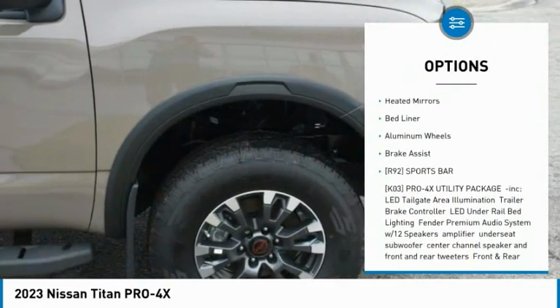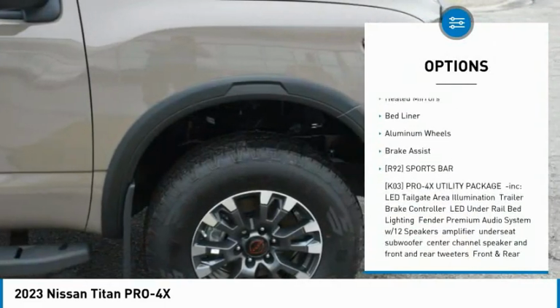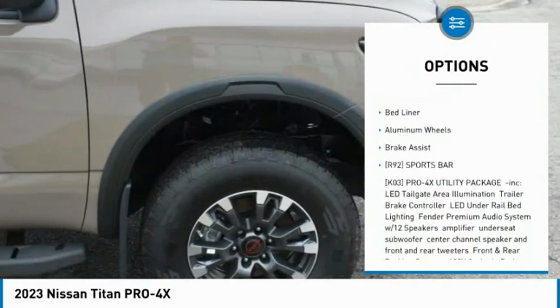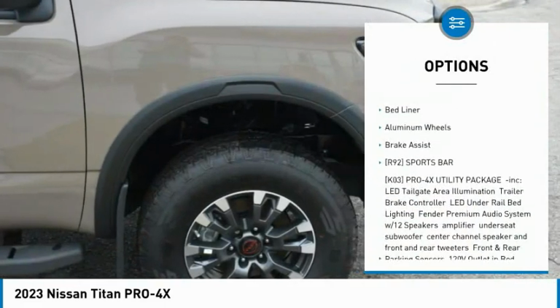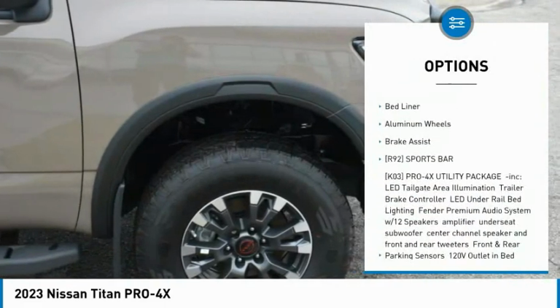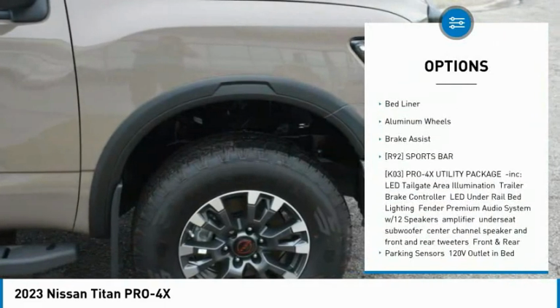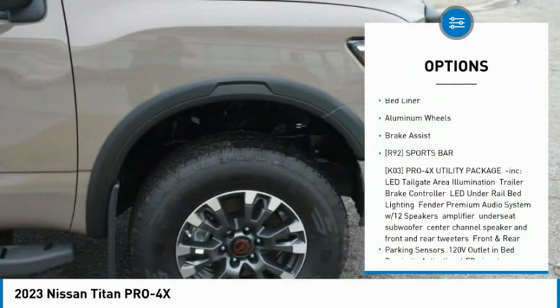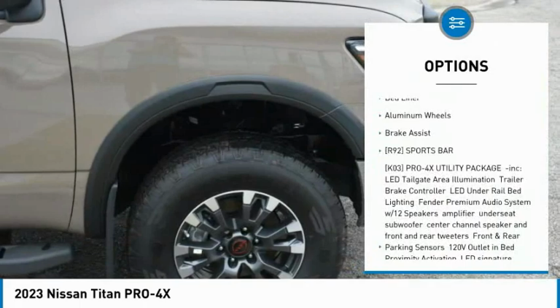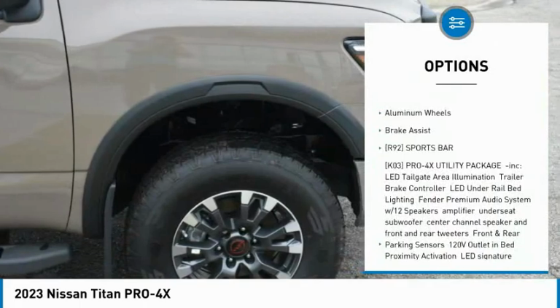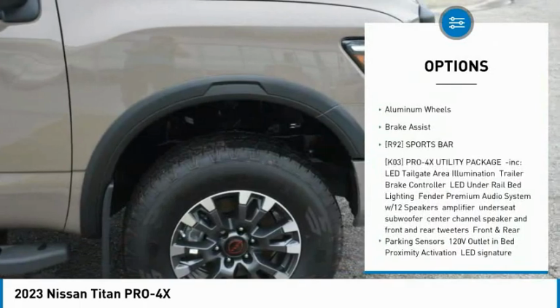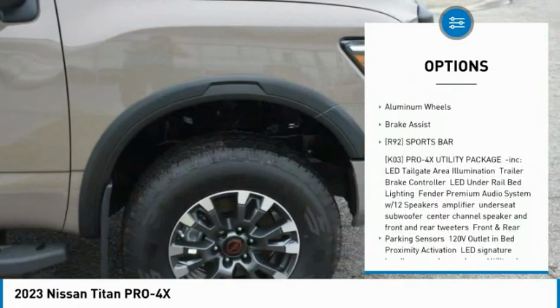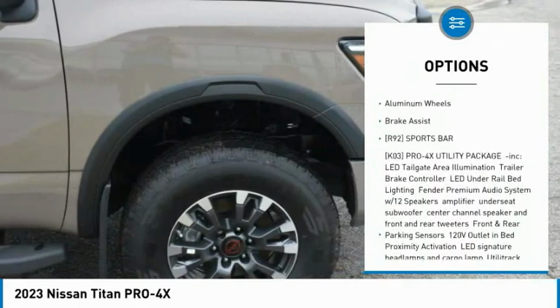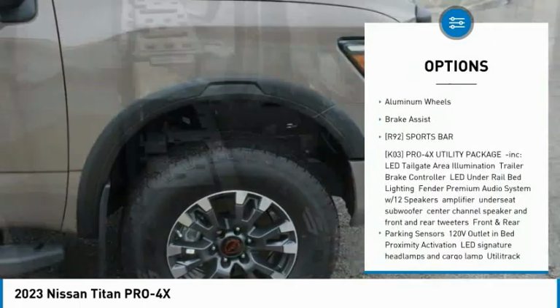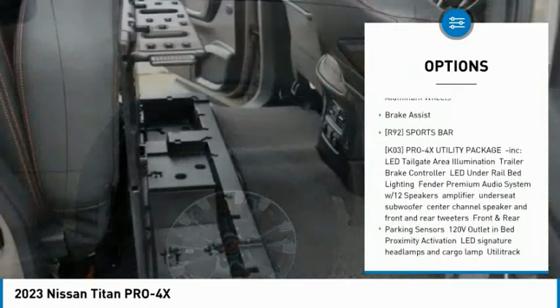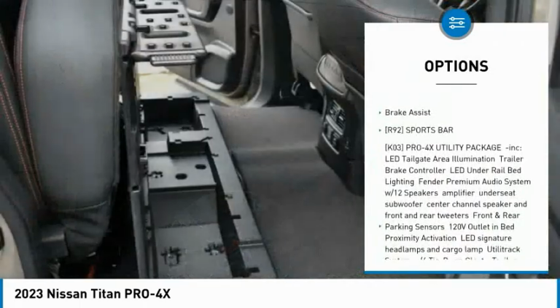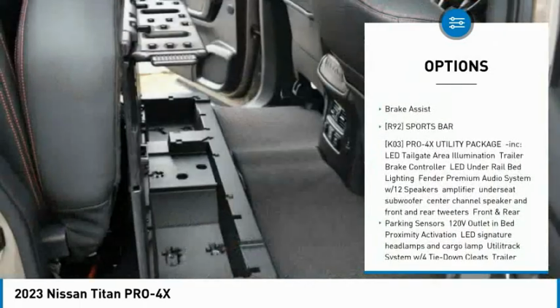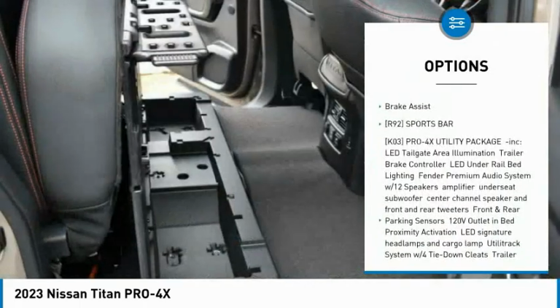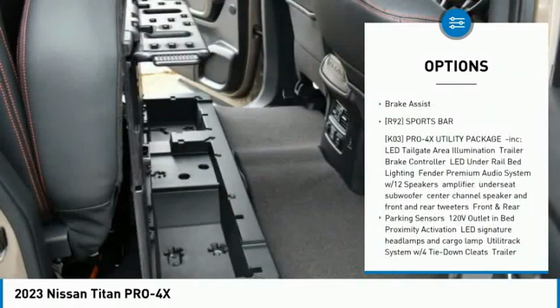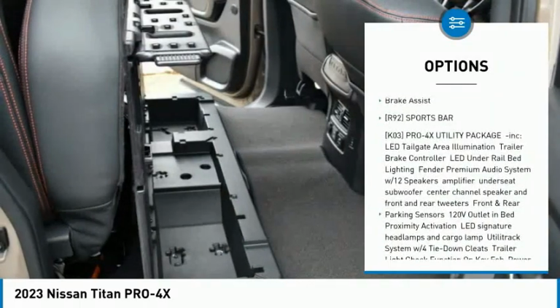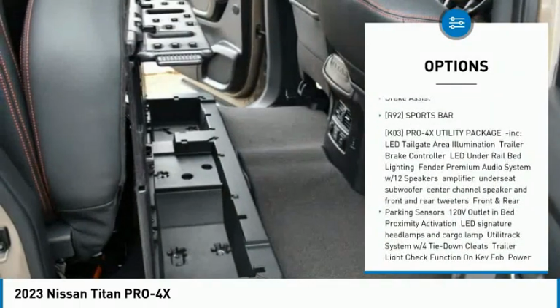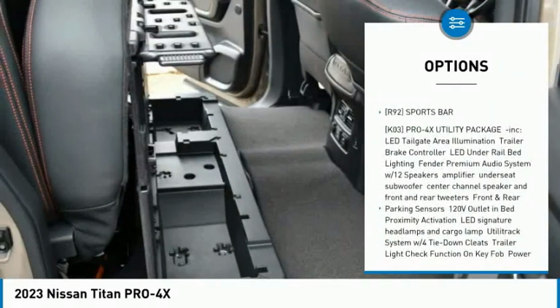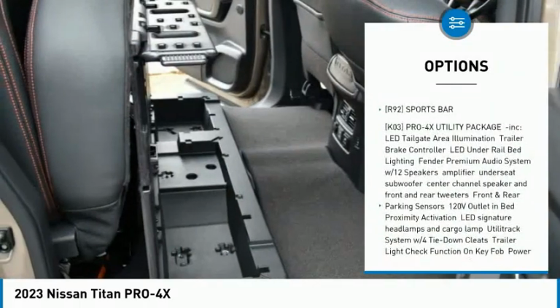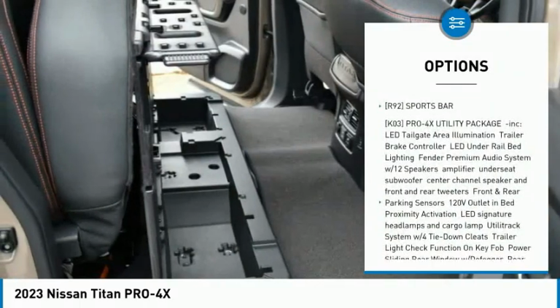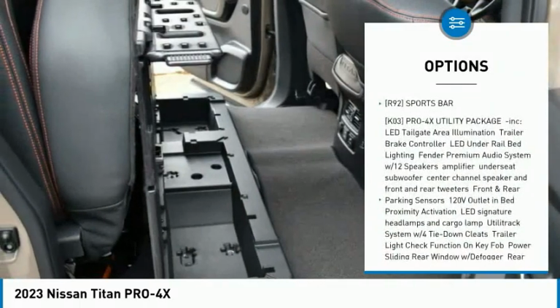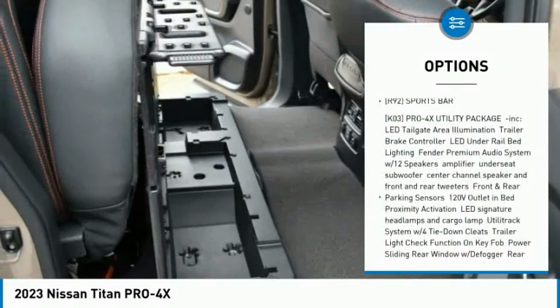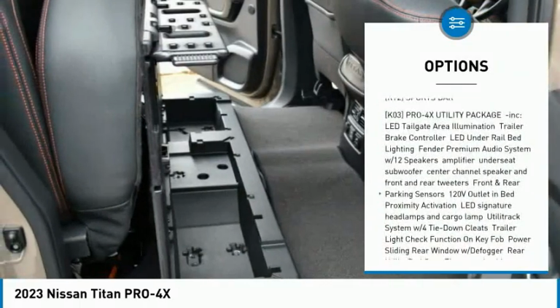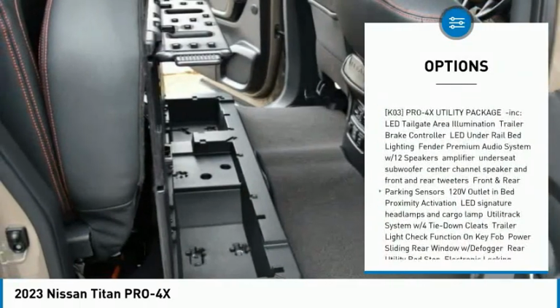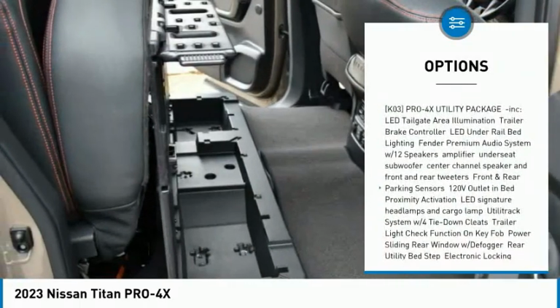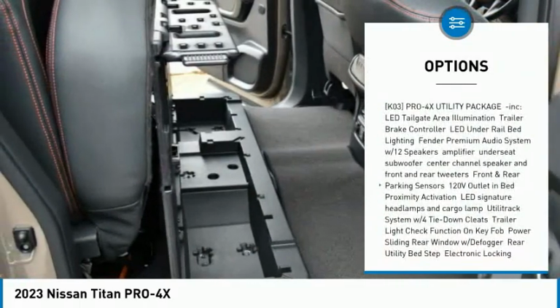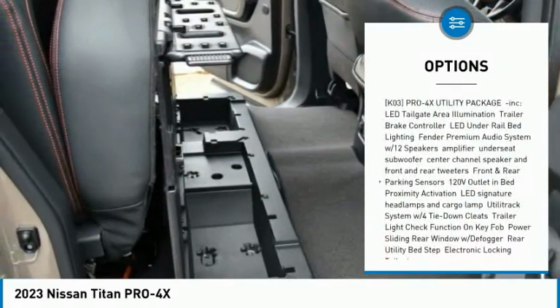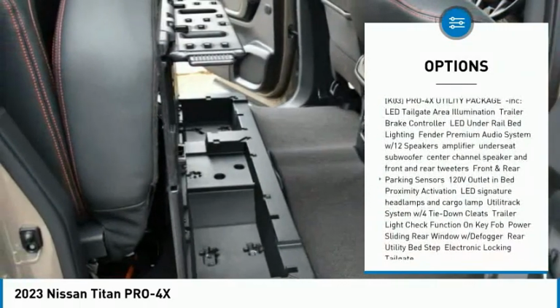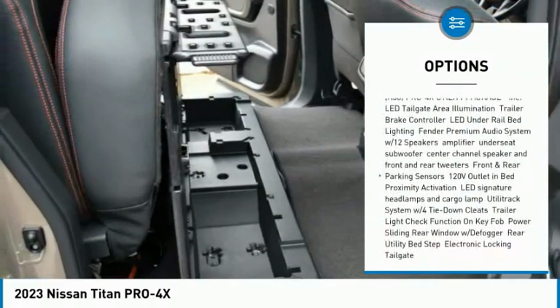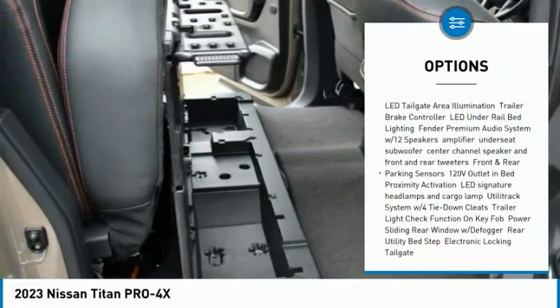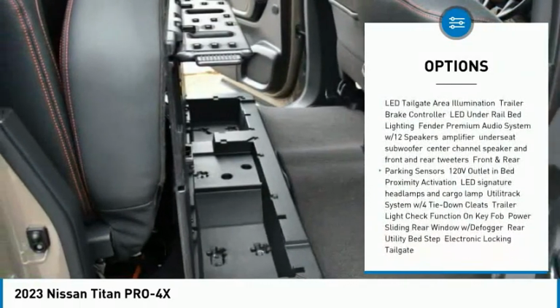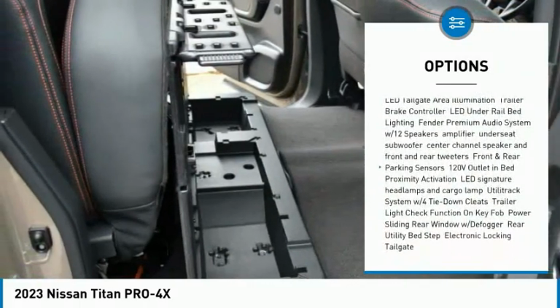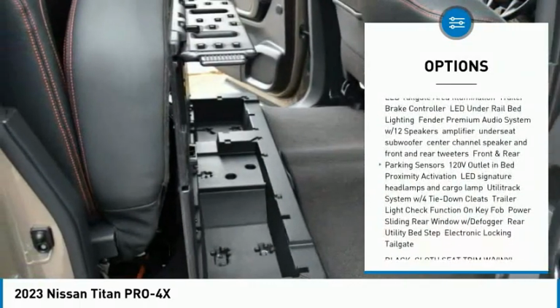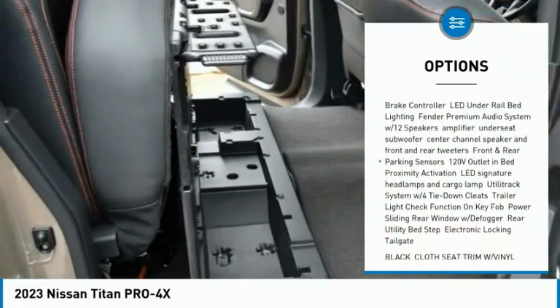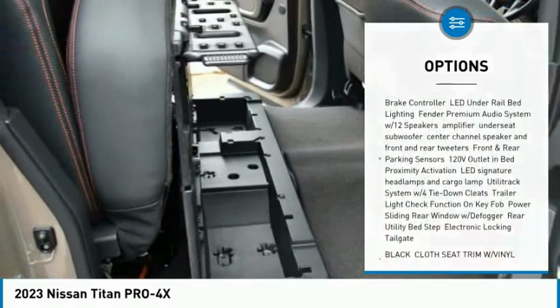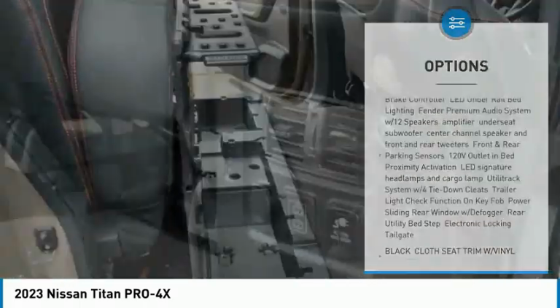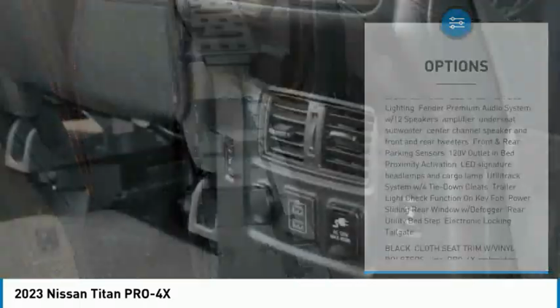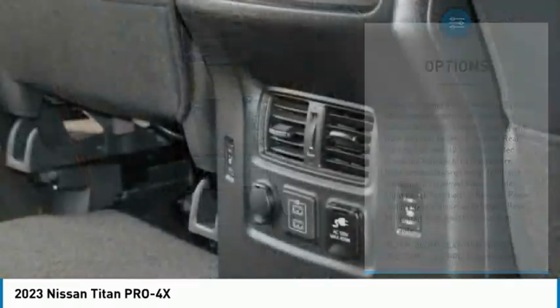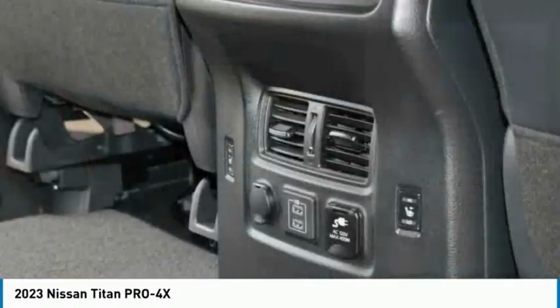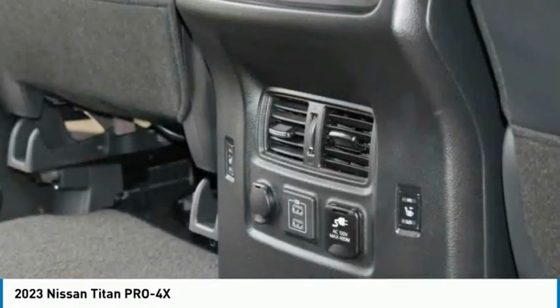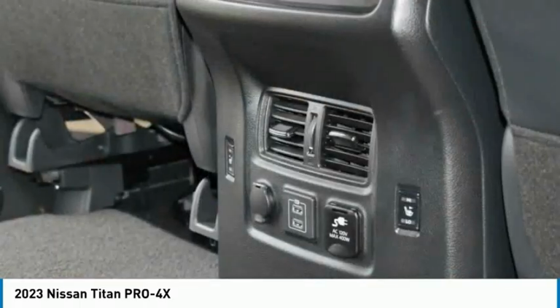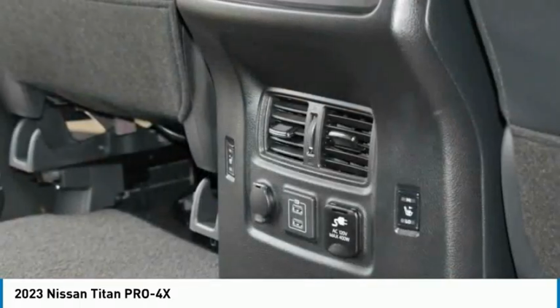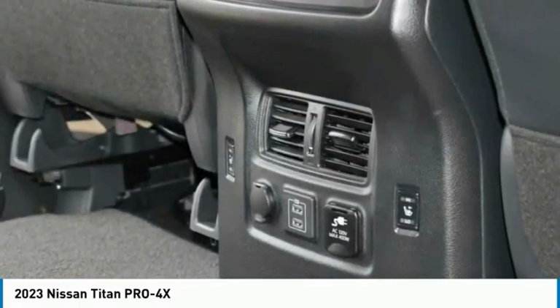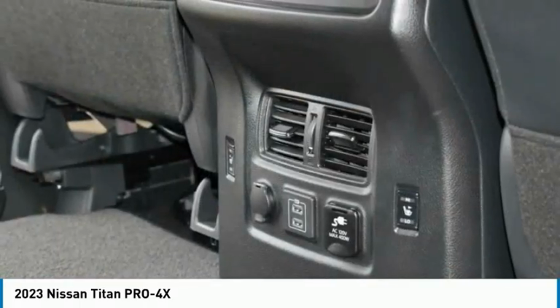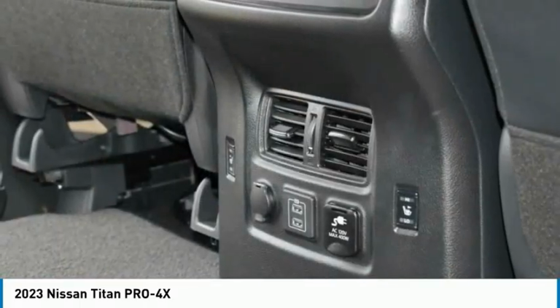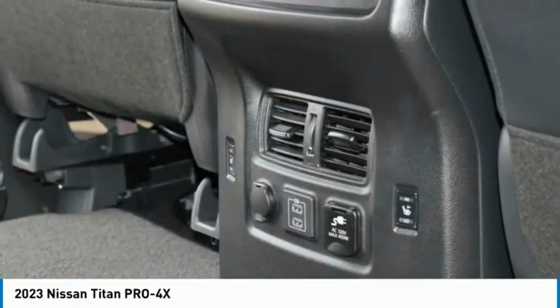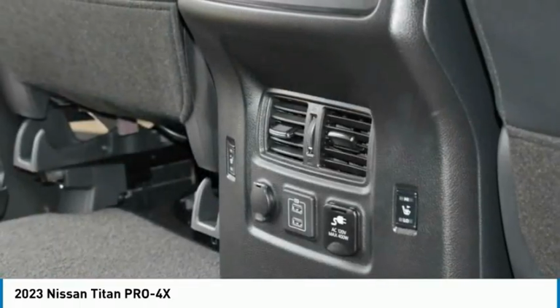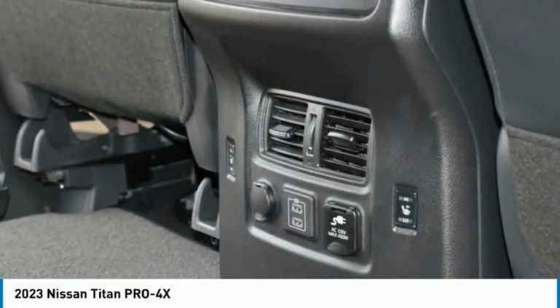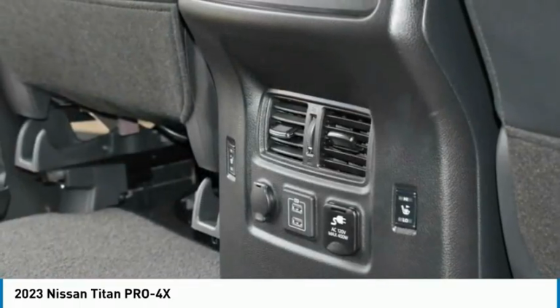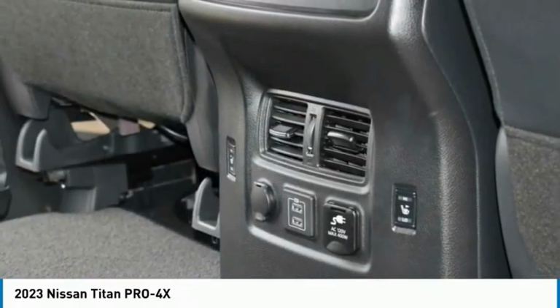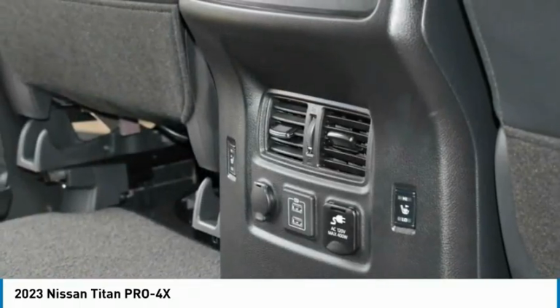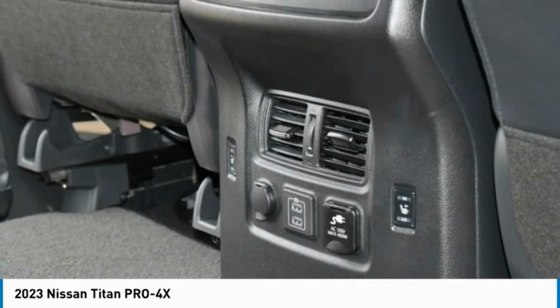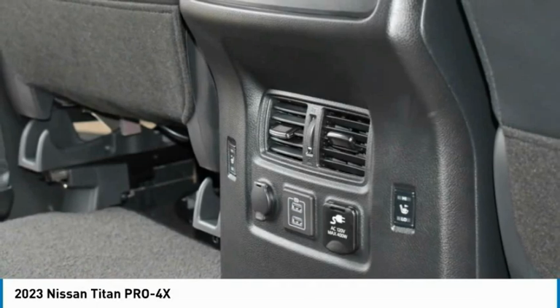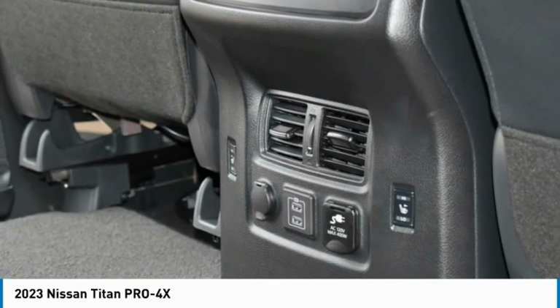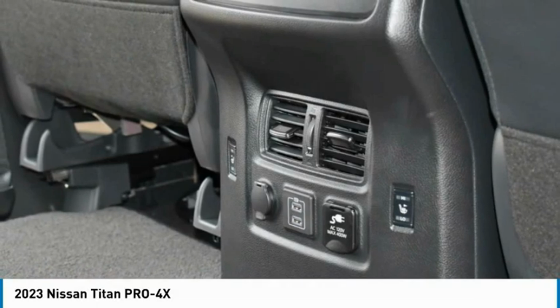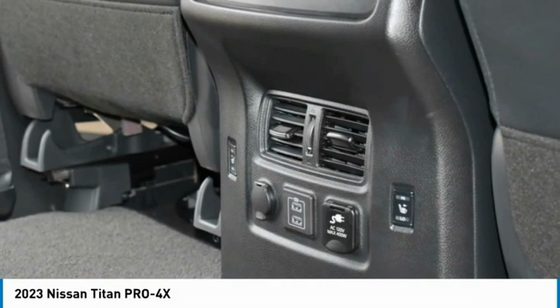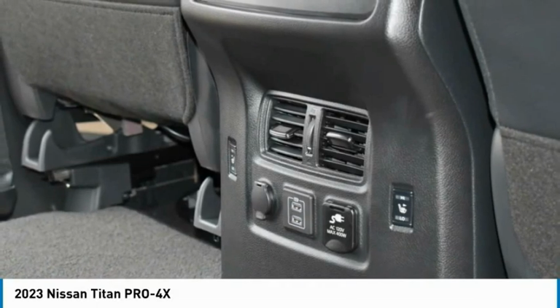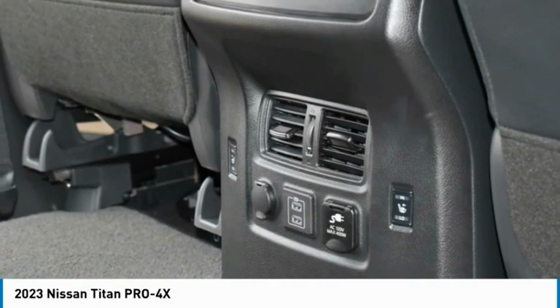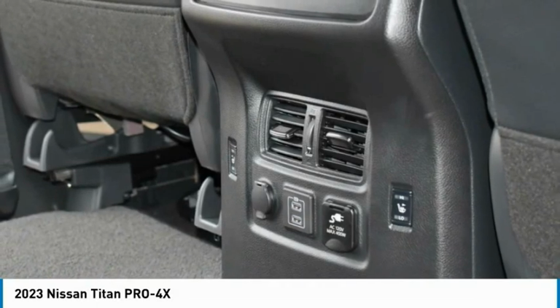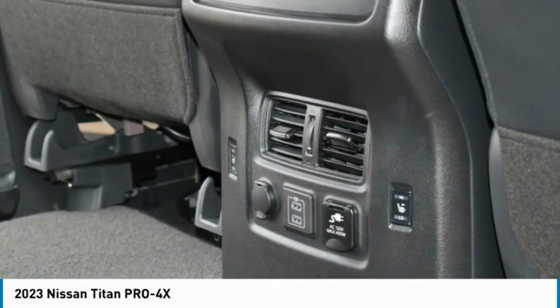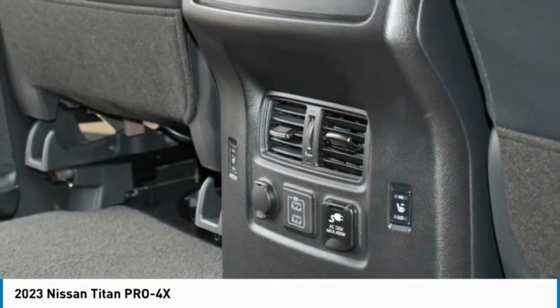Sliding rear window, blind spot monitor, tow hitch, heated mirrors, bed liner, aluminum wheels, brake assist.